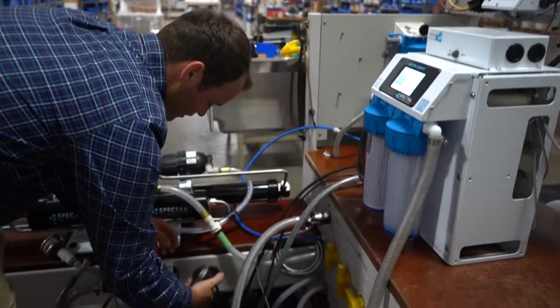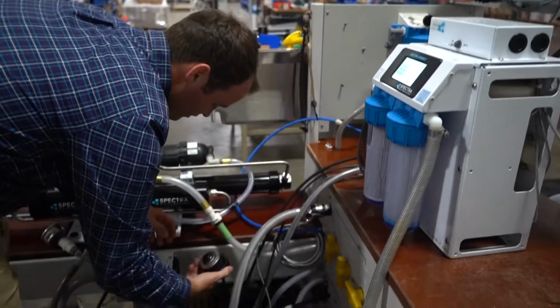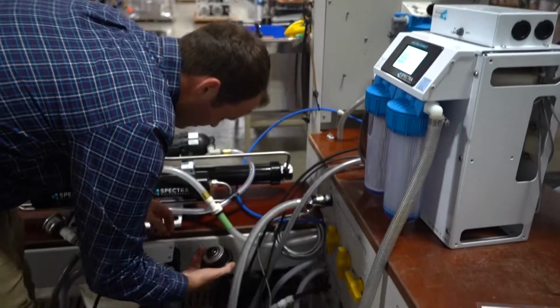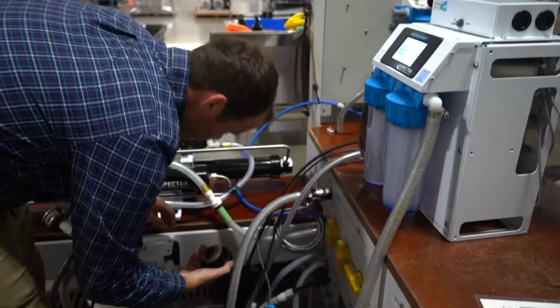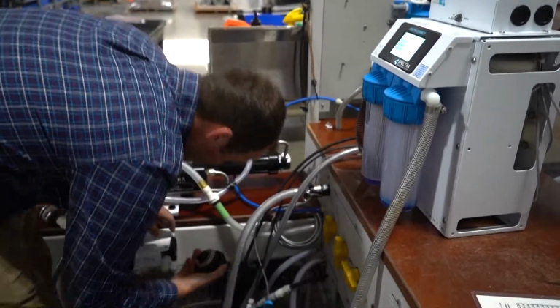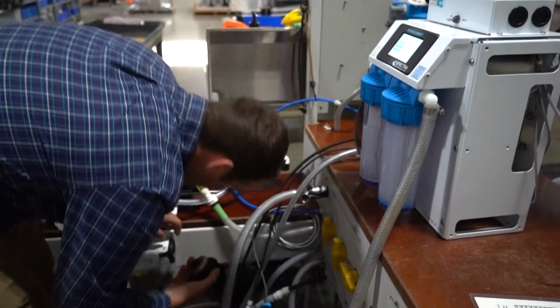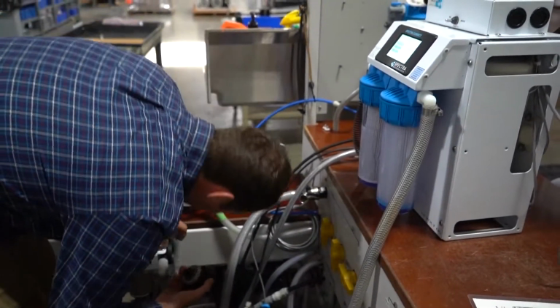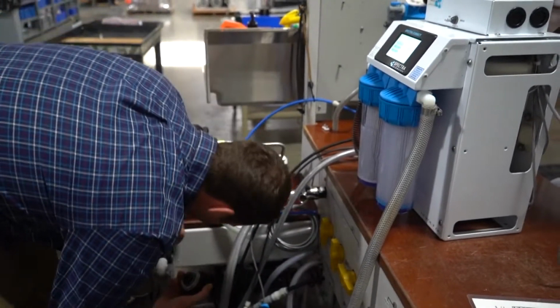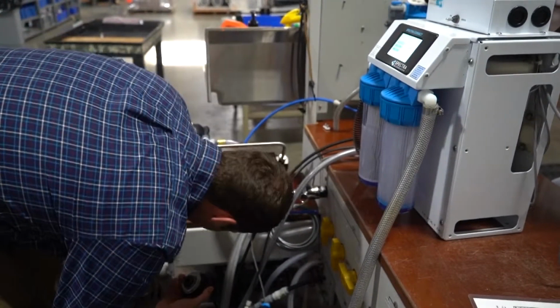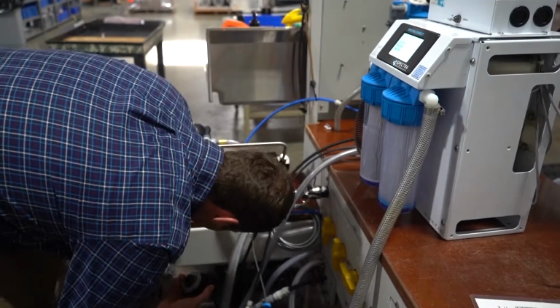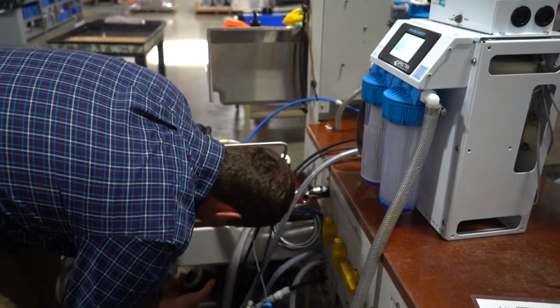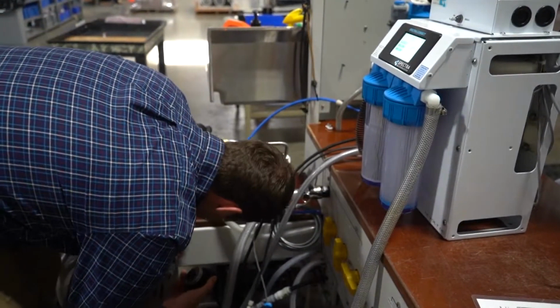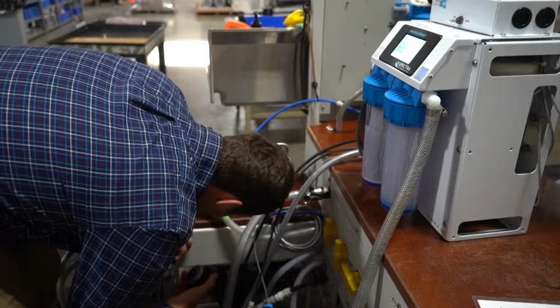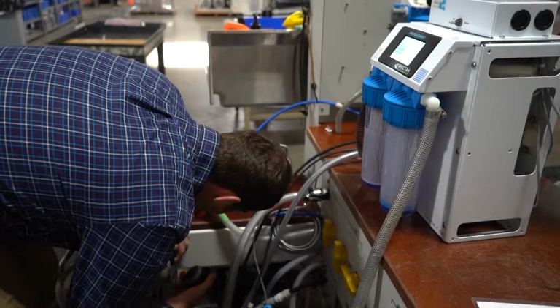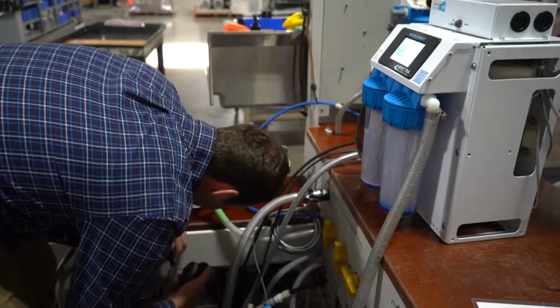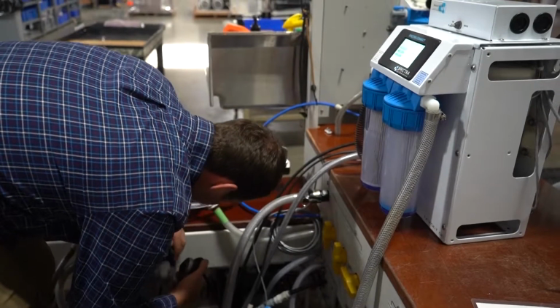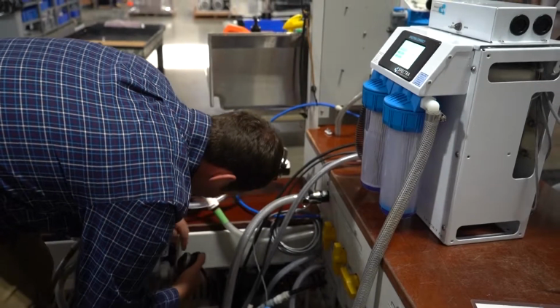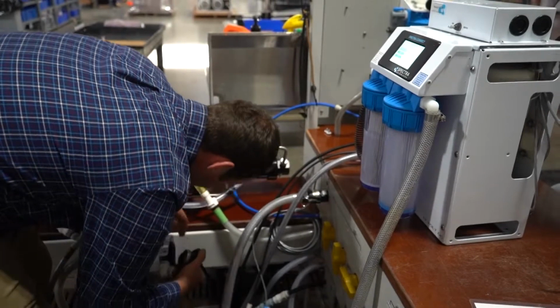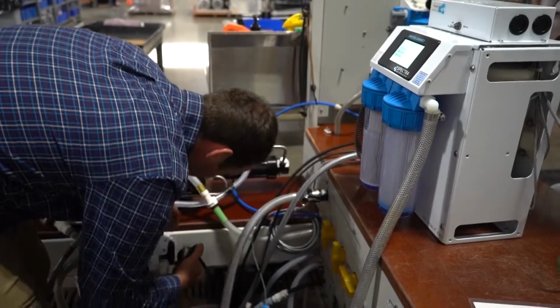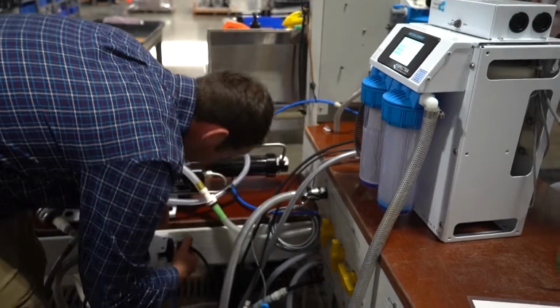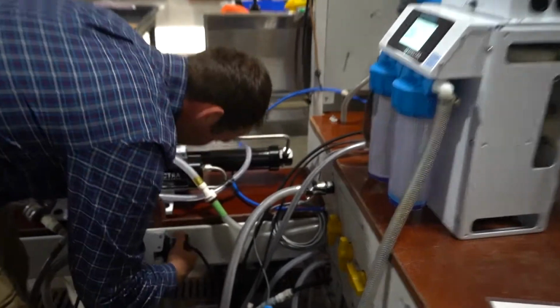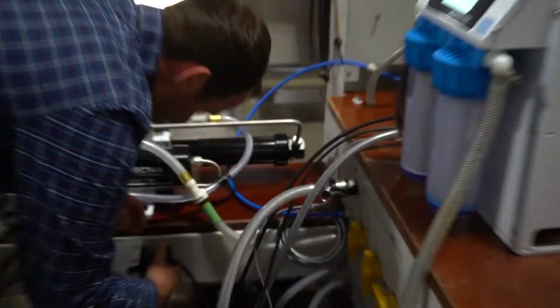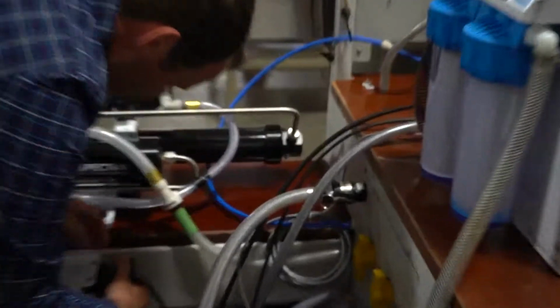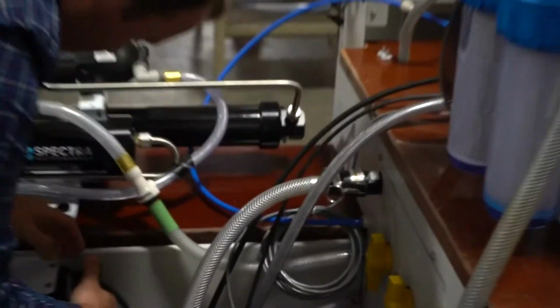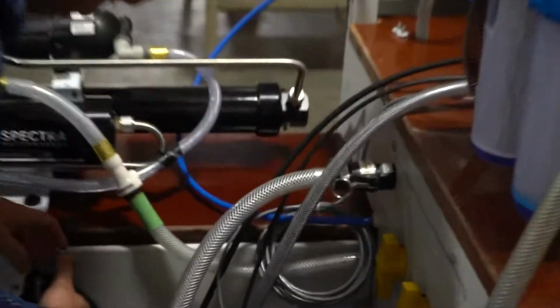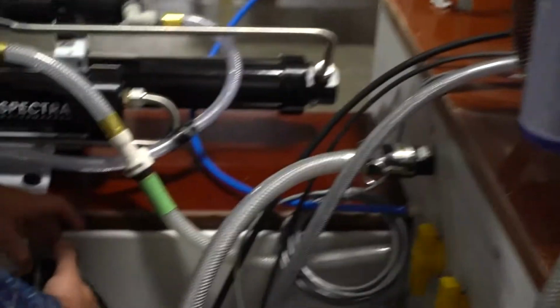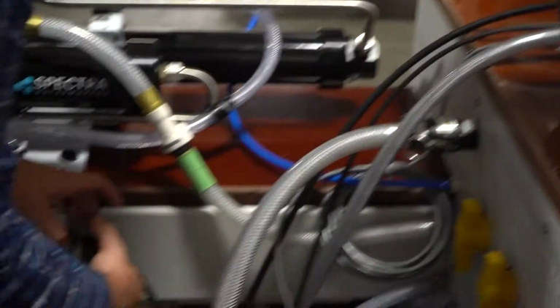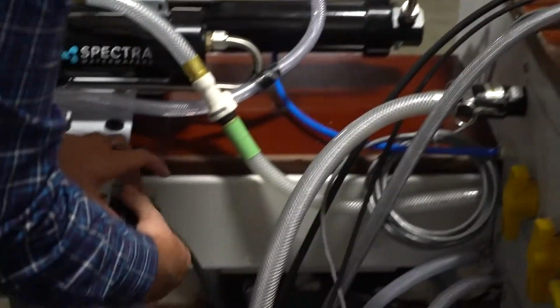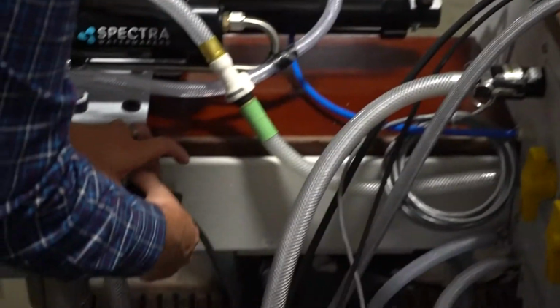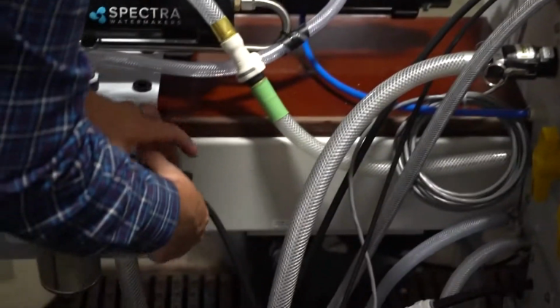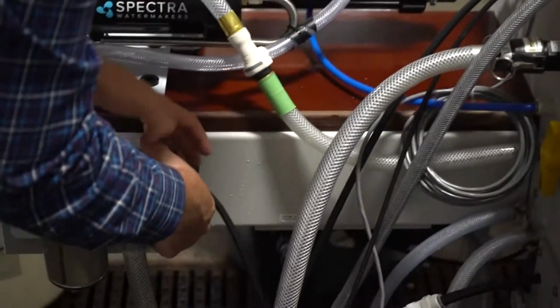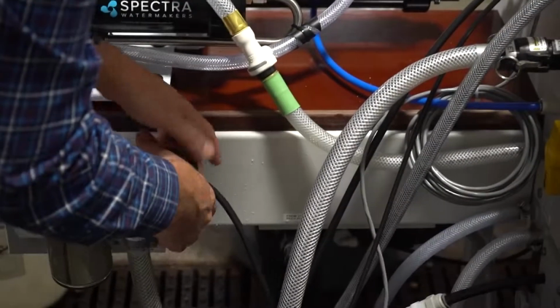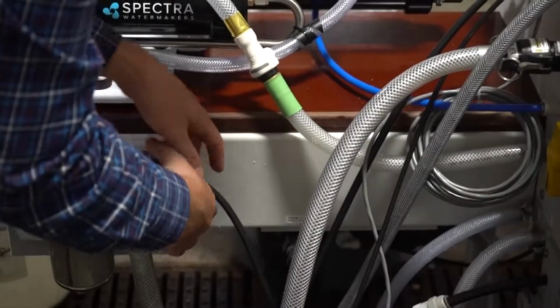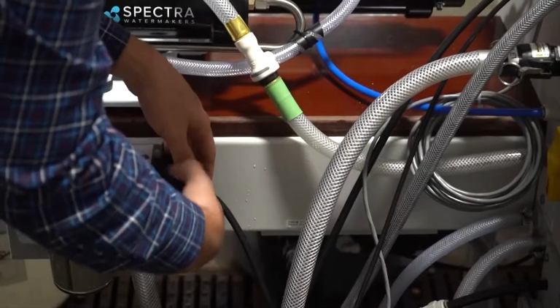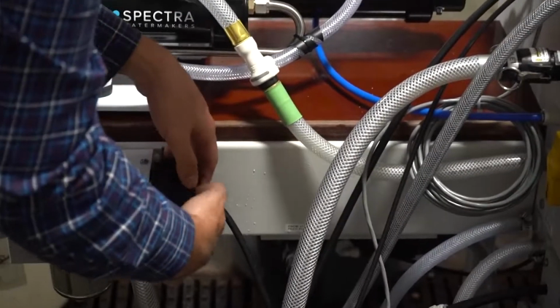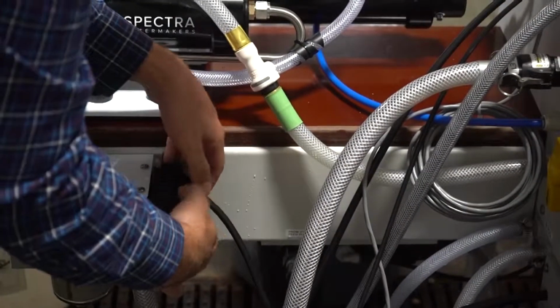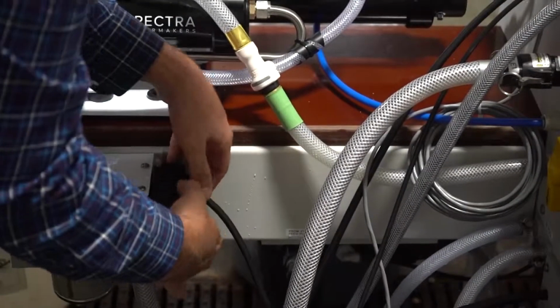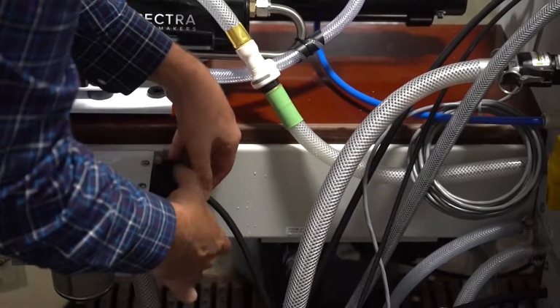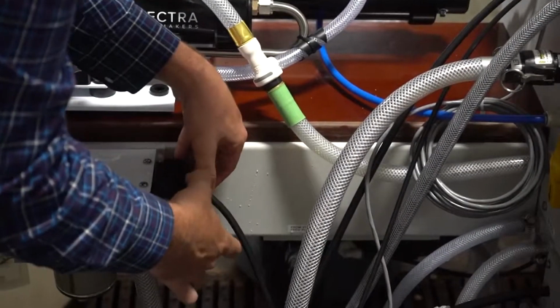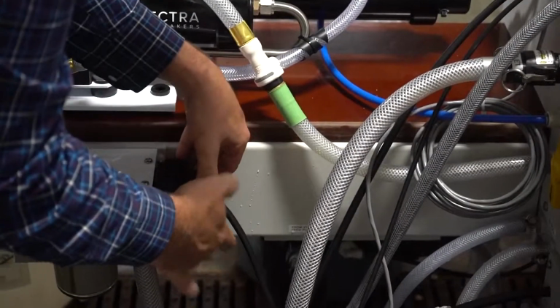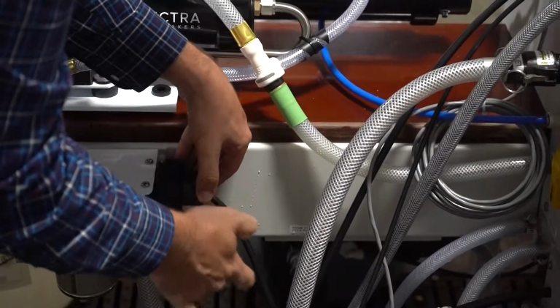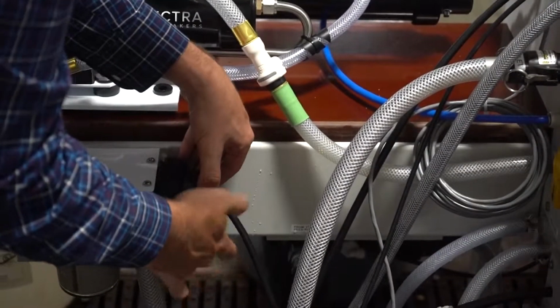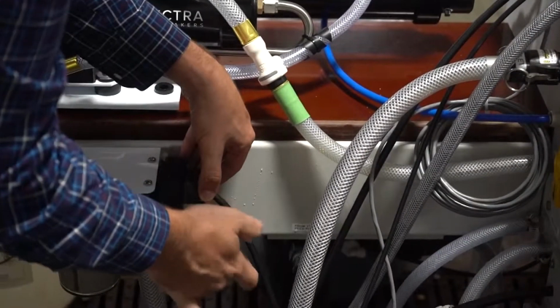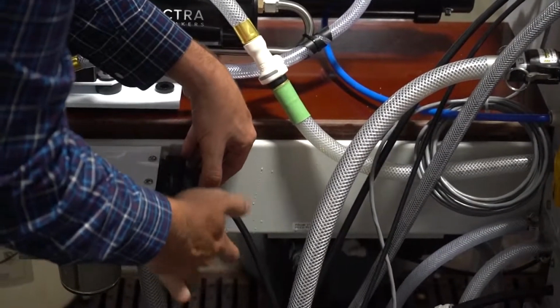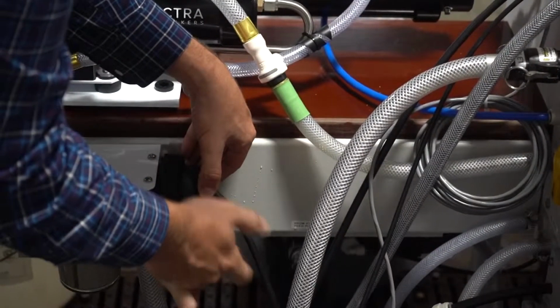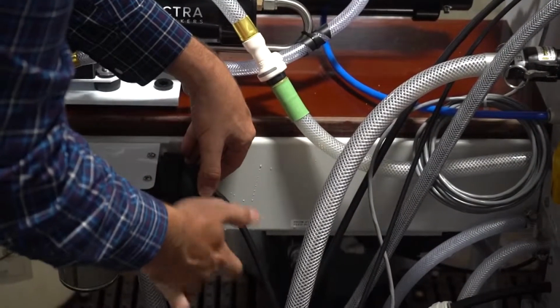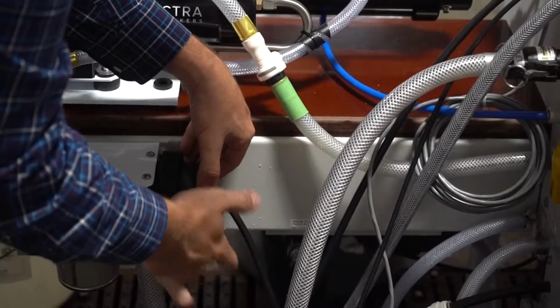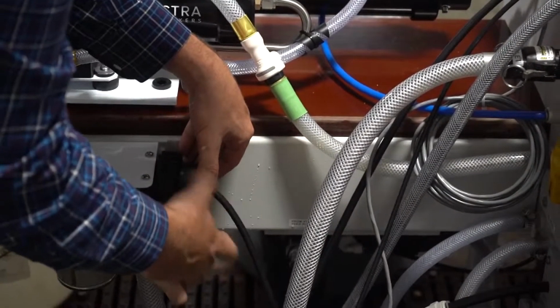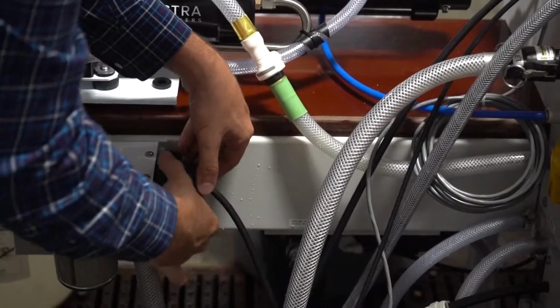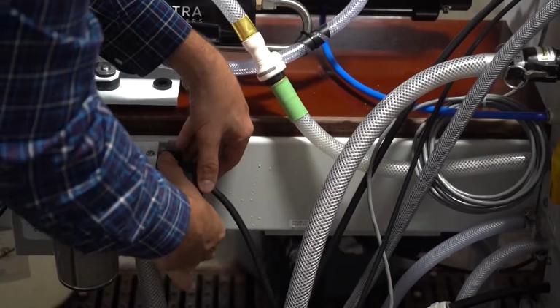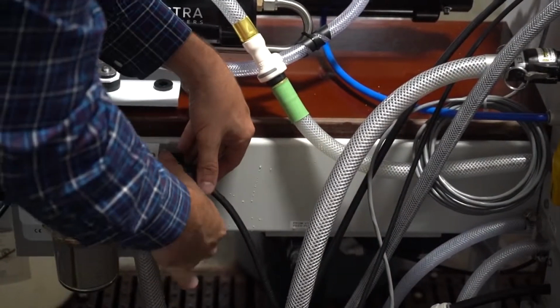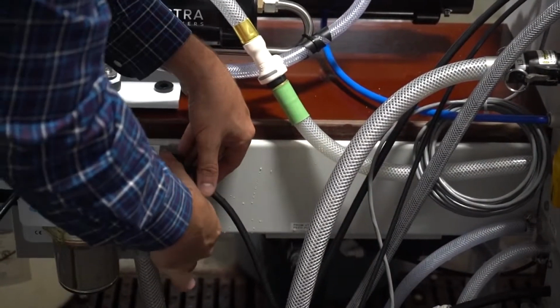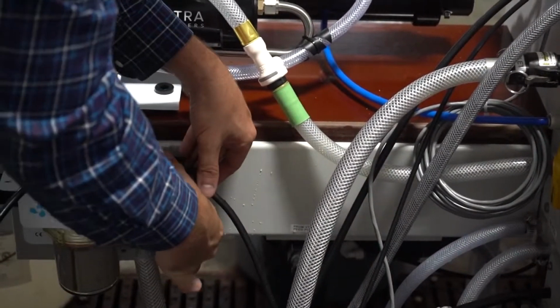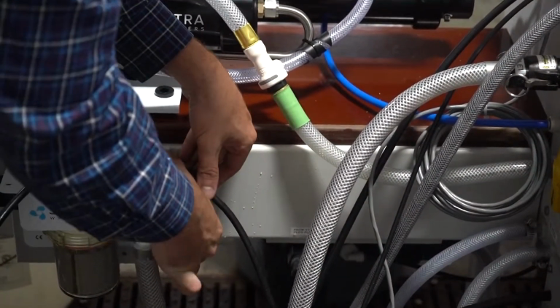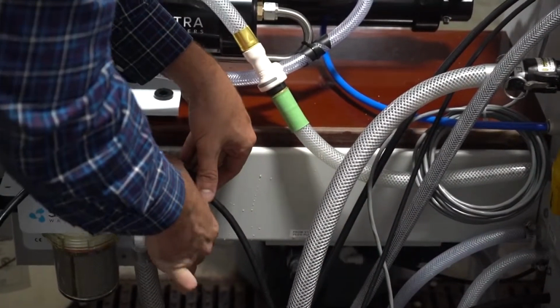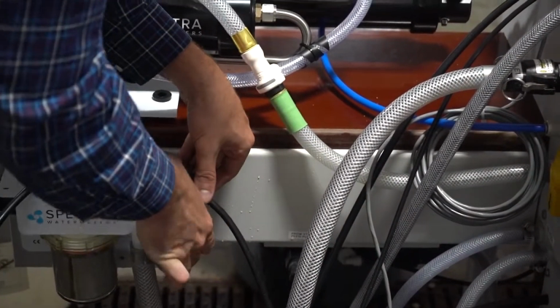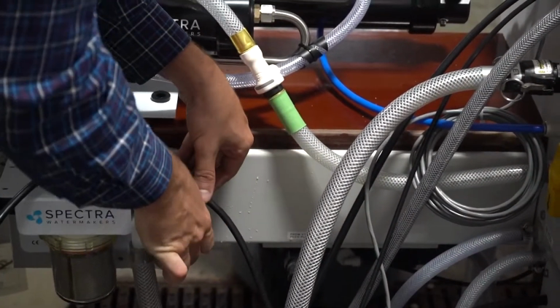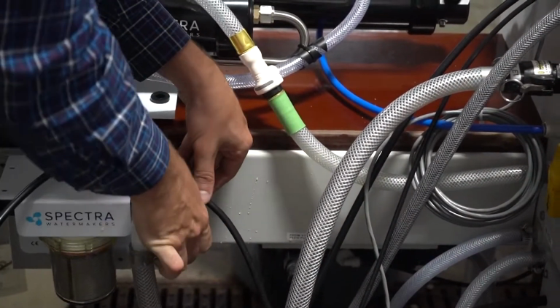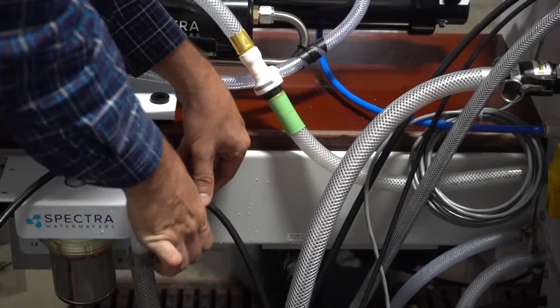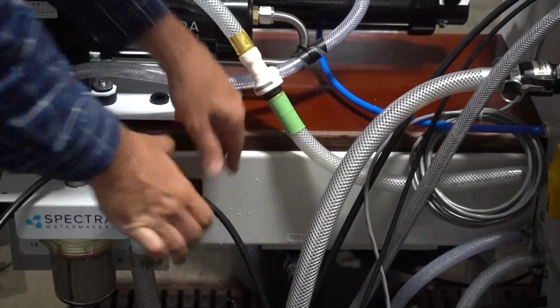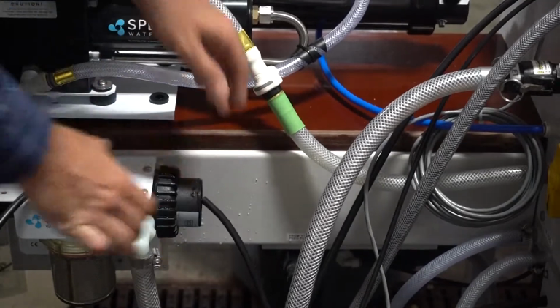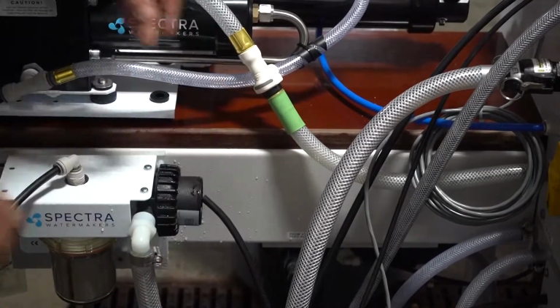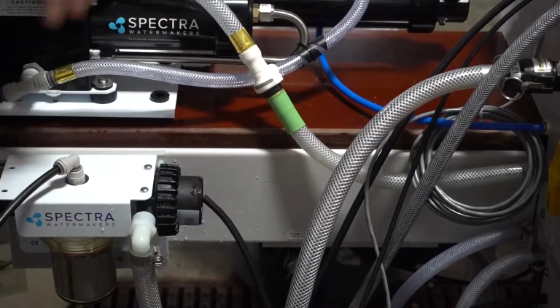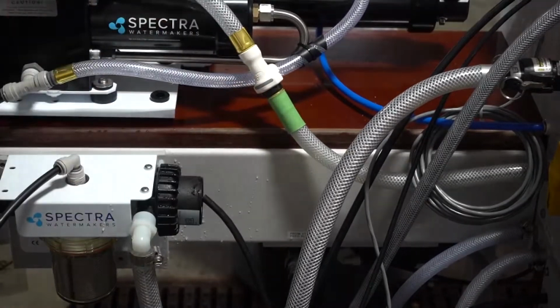Then there's an O-ring in here. You want to make sure it's good and seated. Put this back and you're good to go.